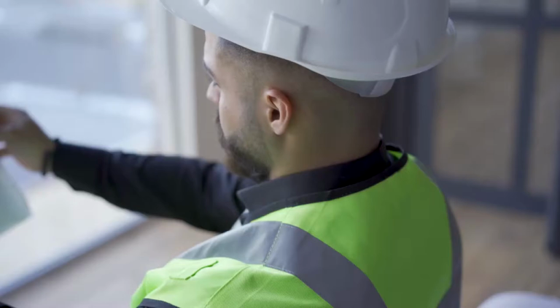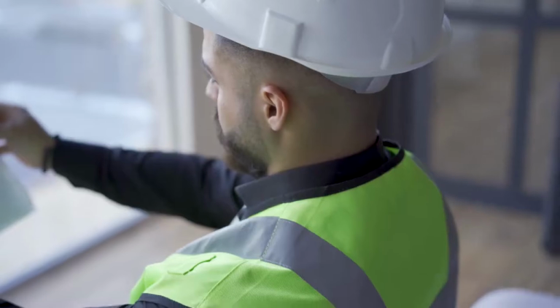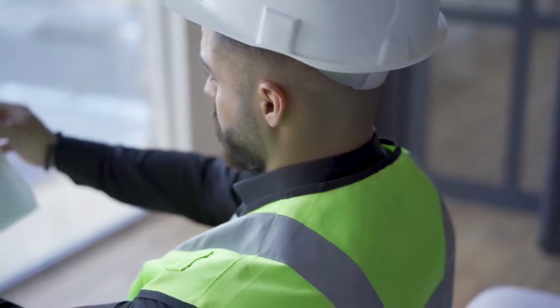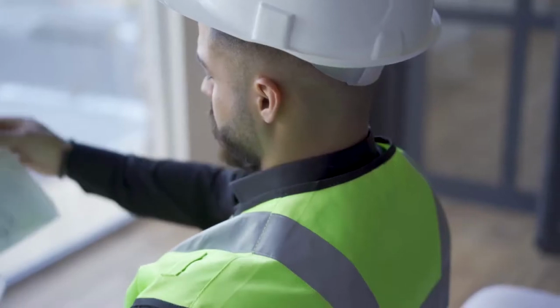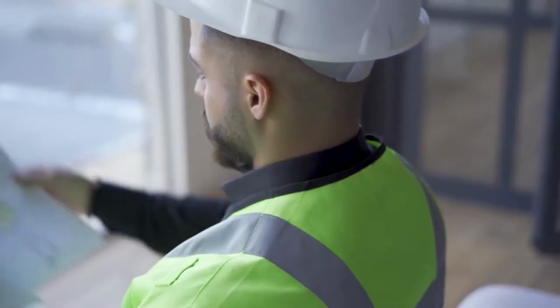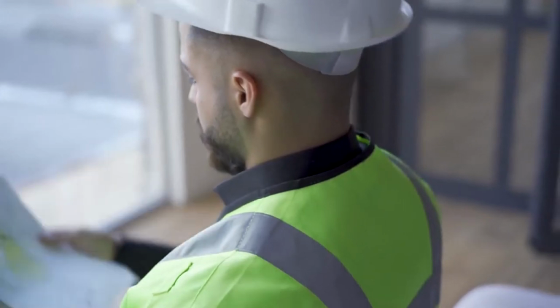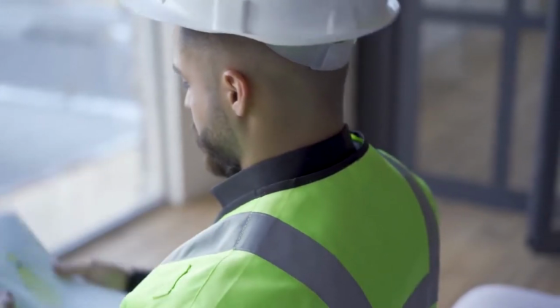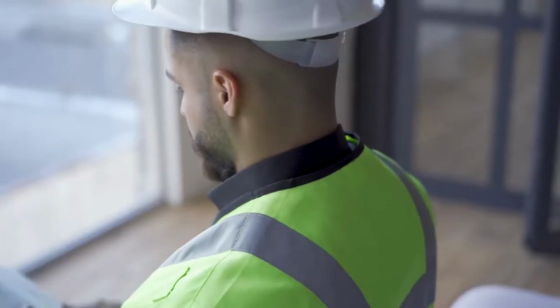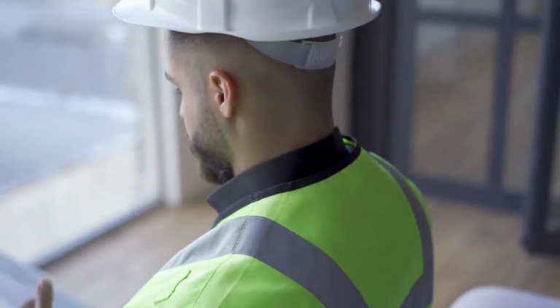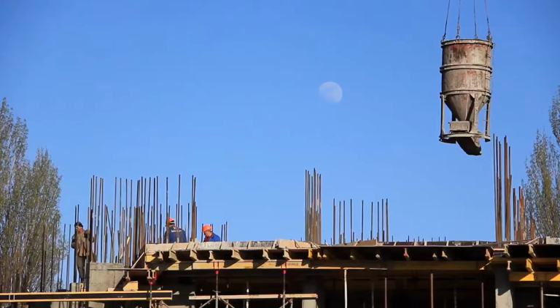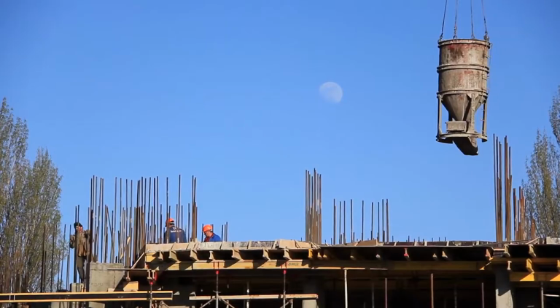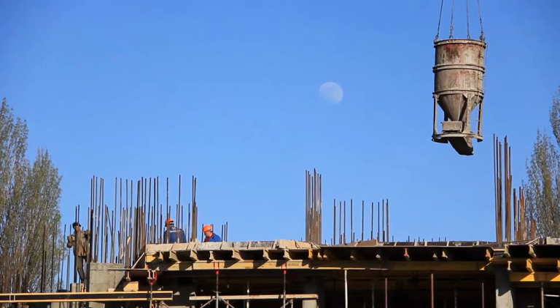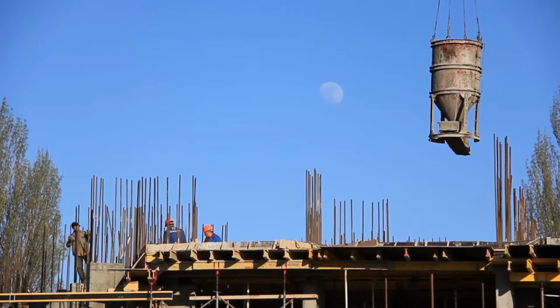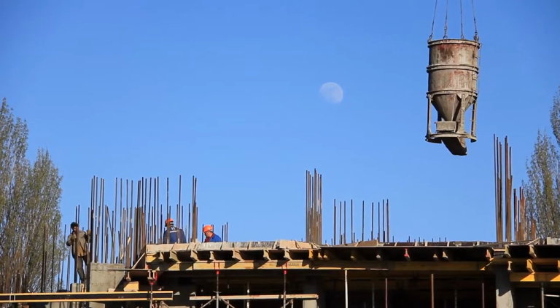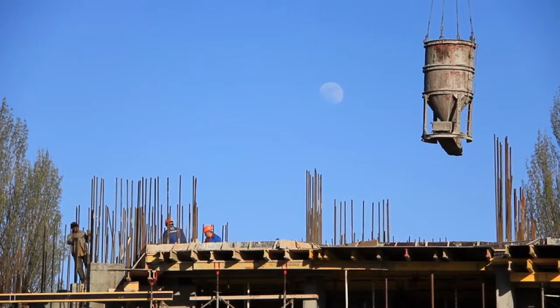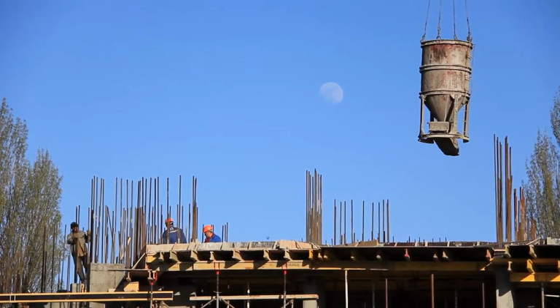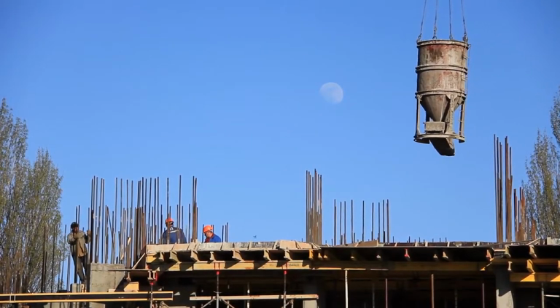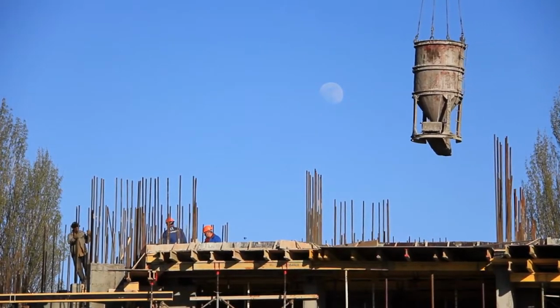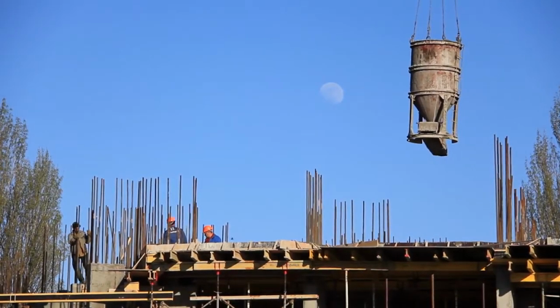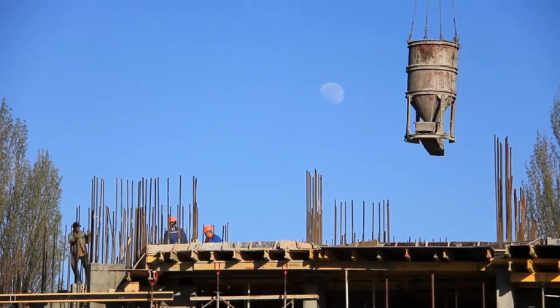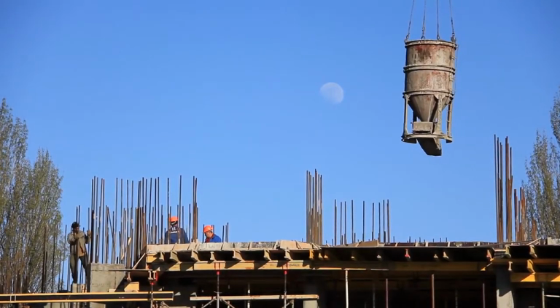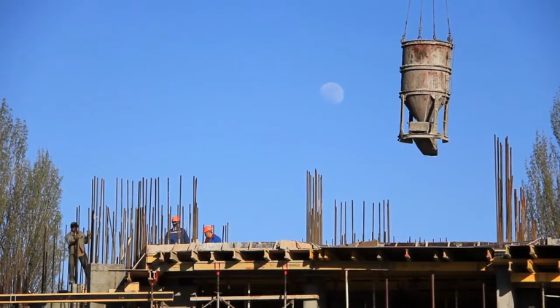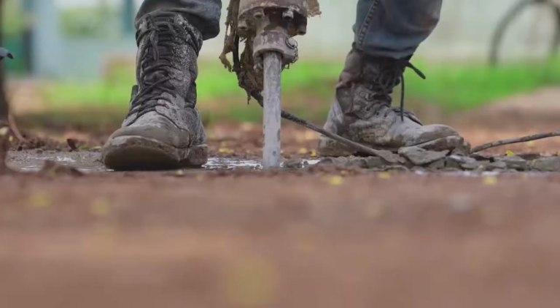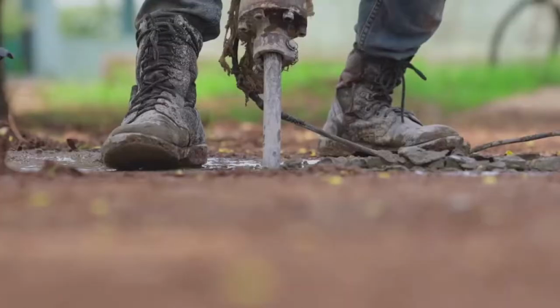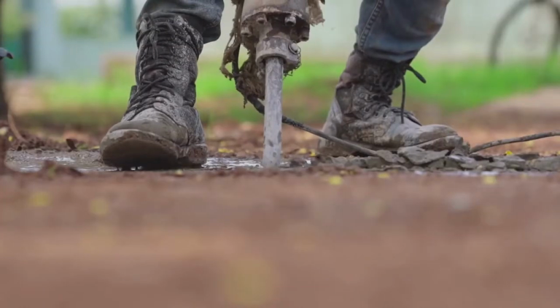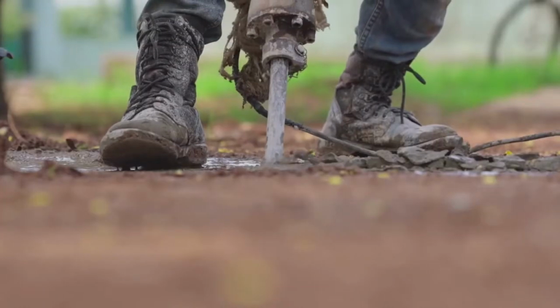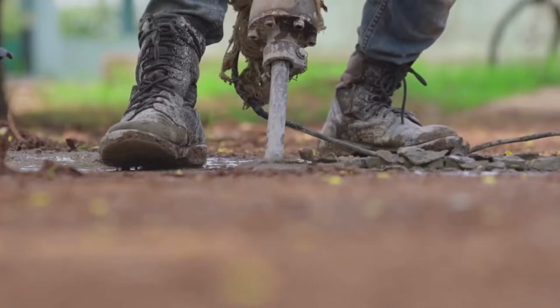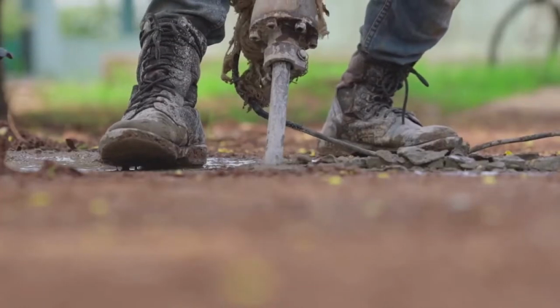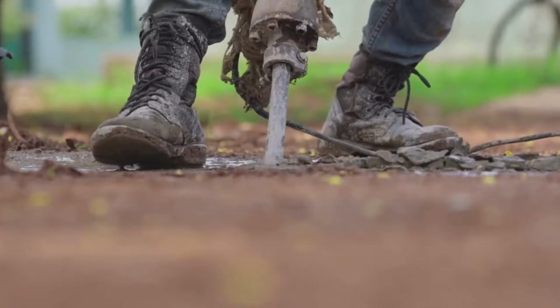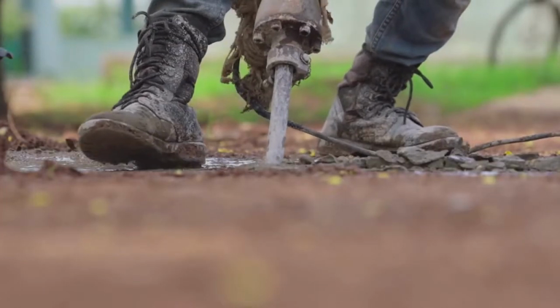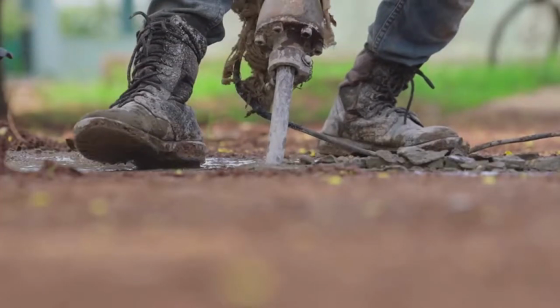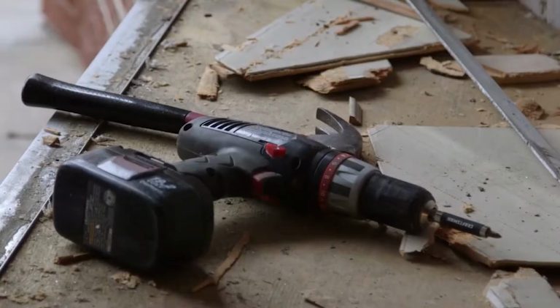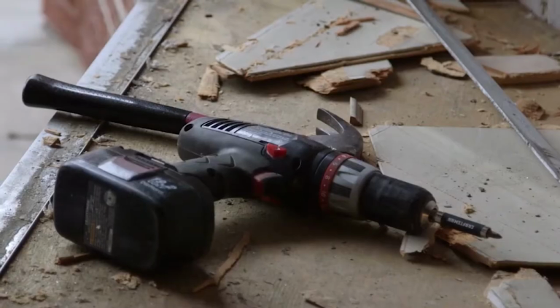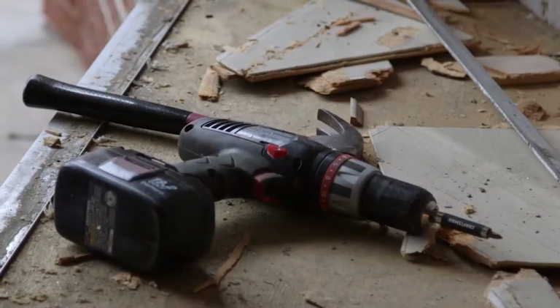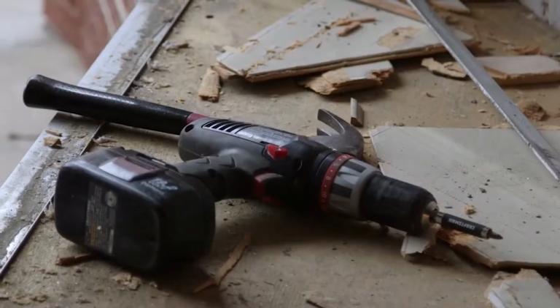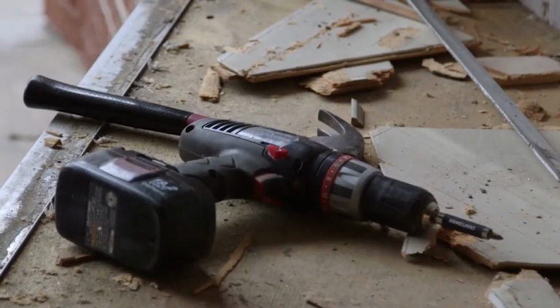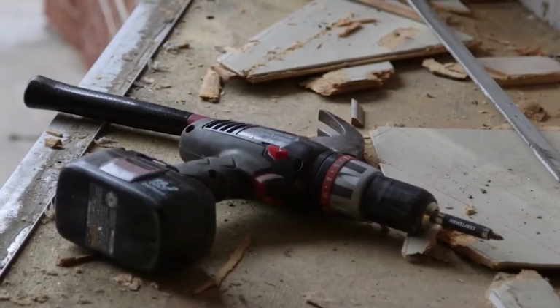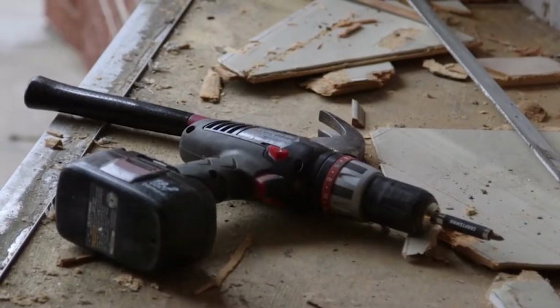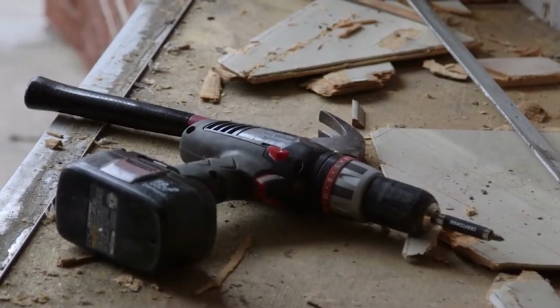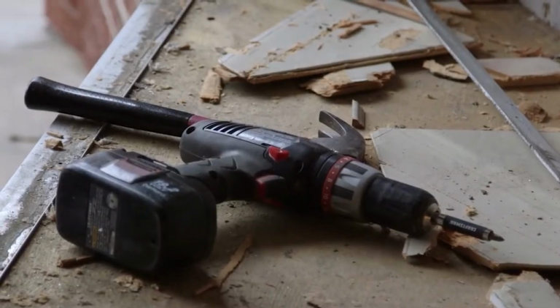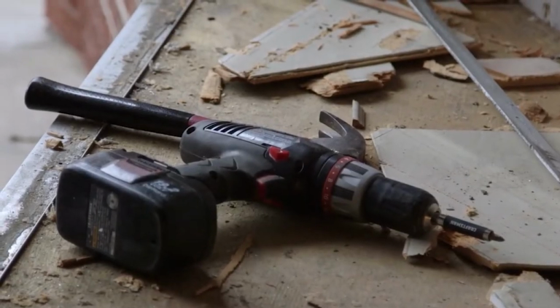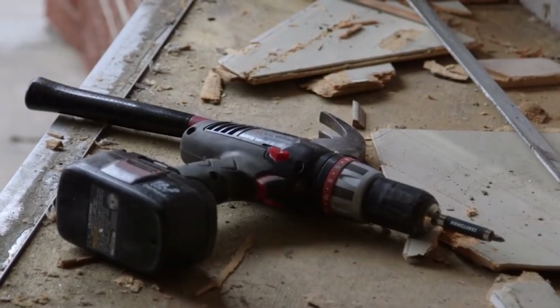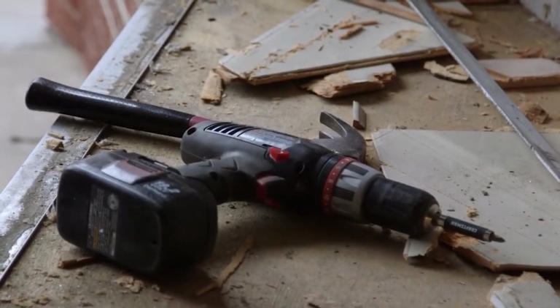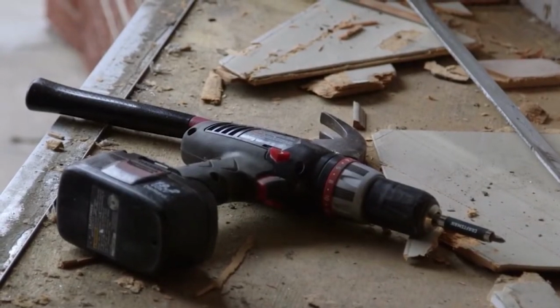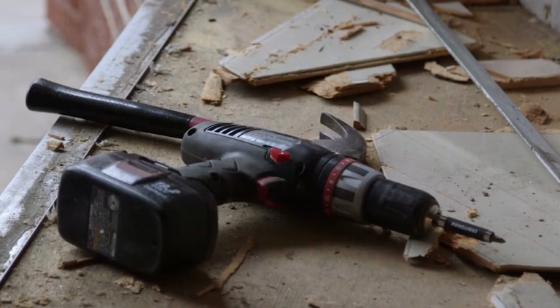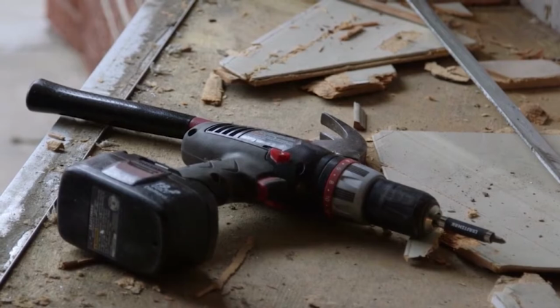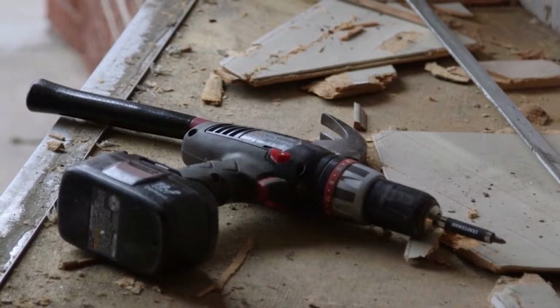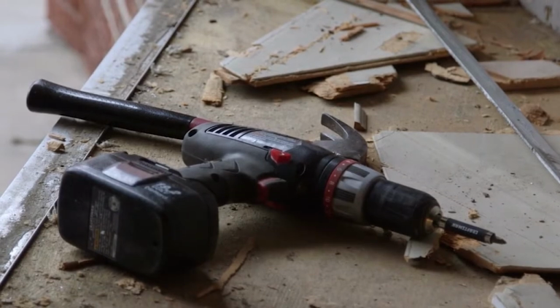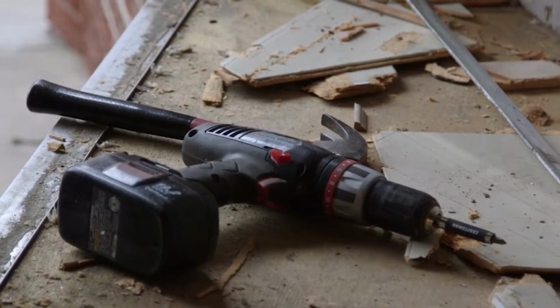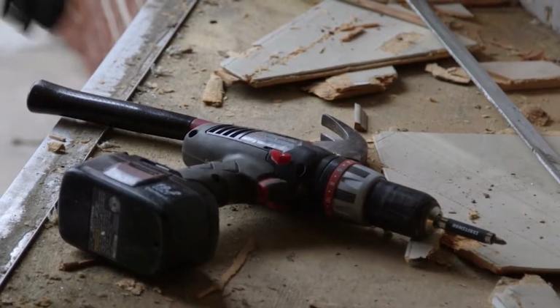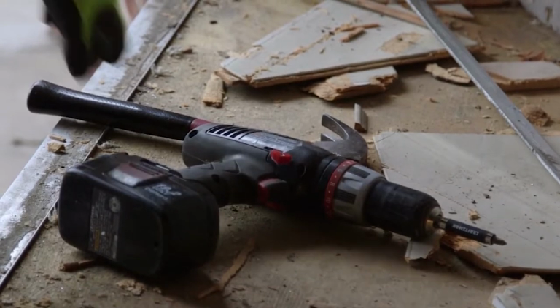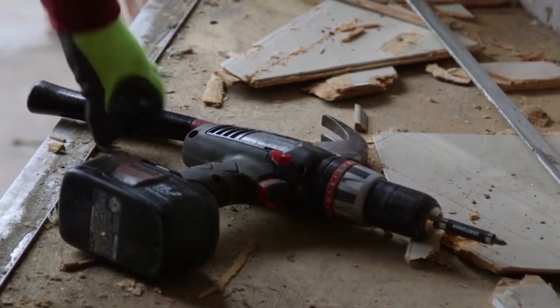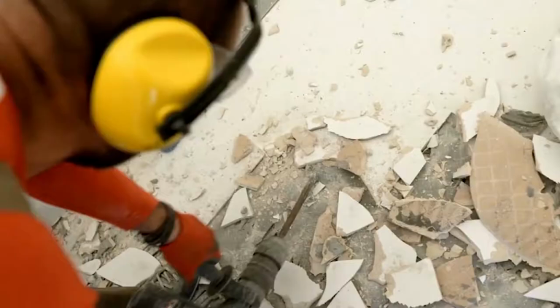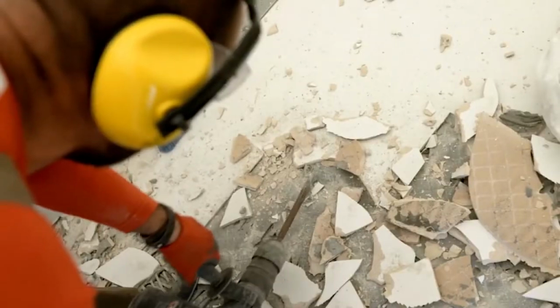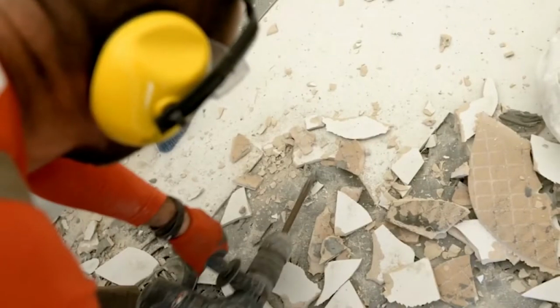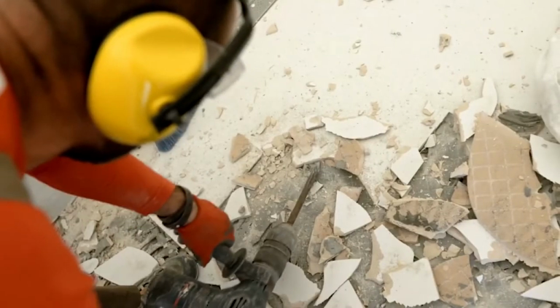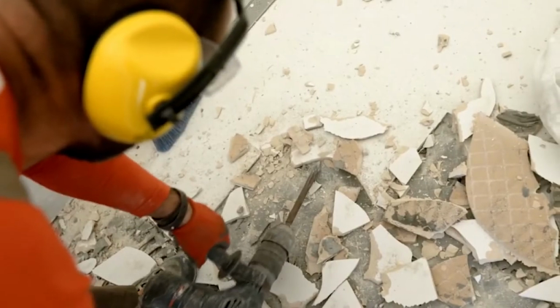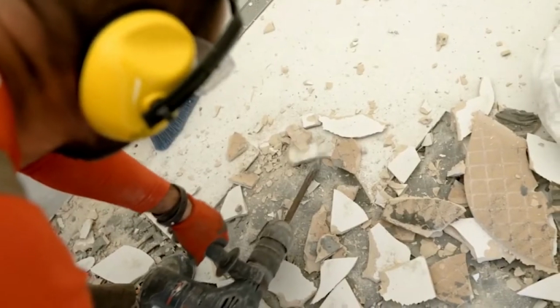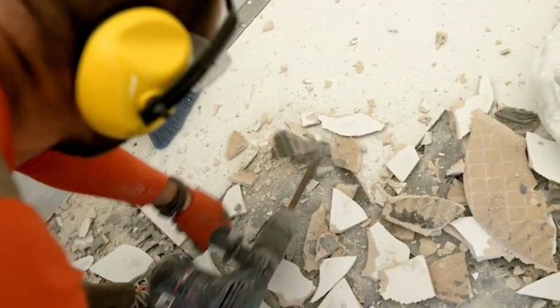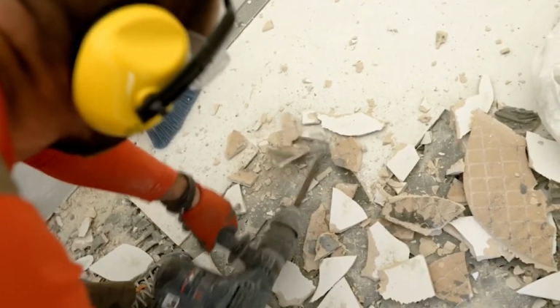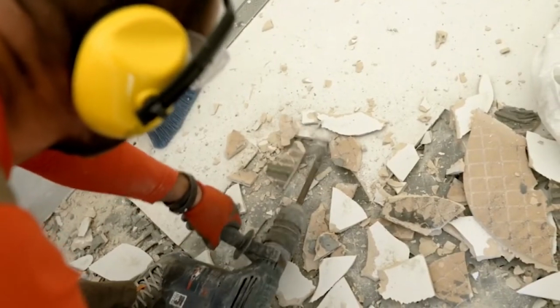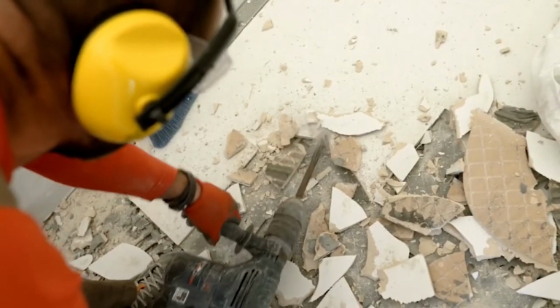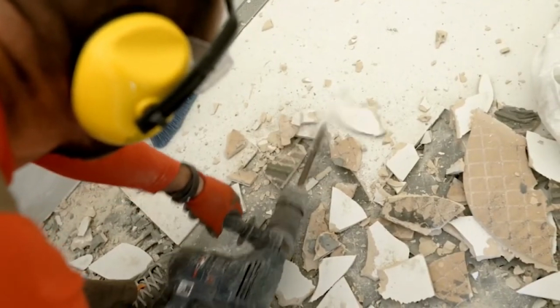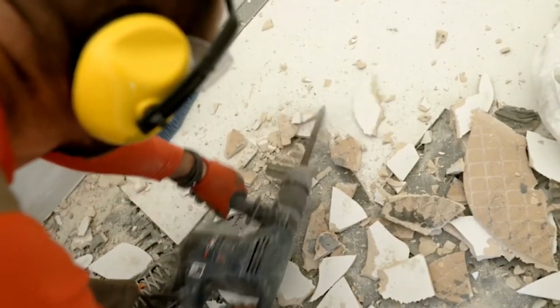Hey guys! Big projects equal big power tools, and one of the most important tools to get the job done is a rotary hammer drill.